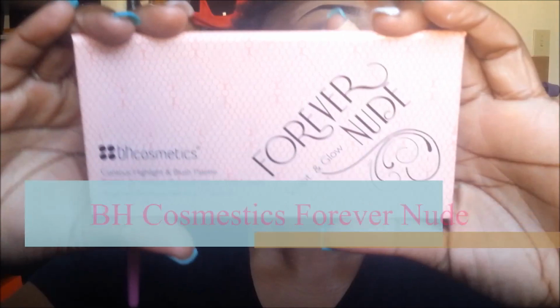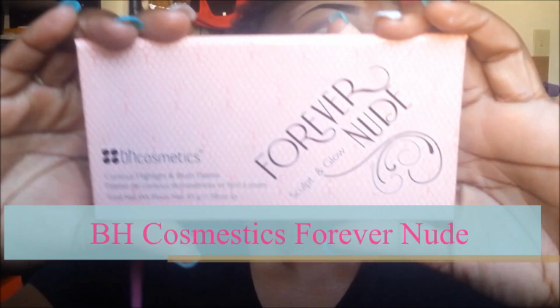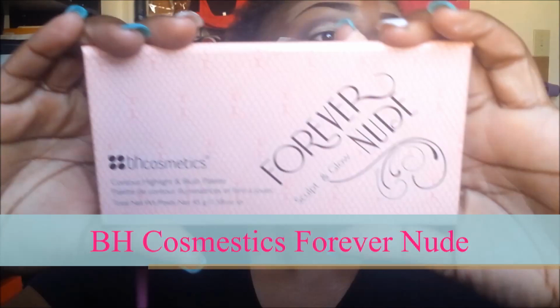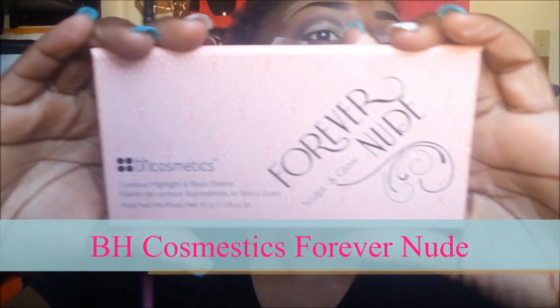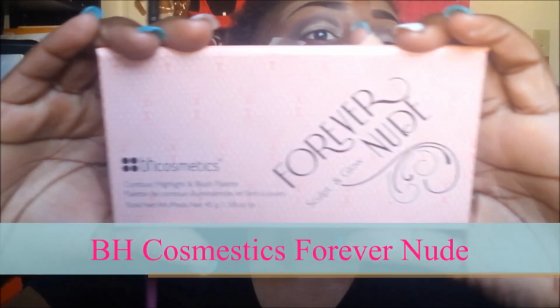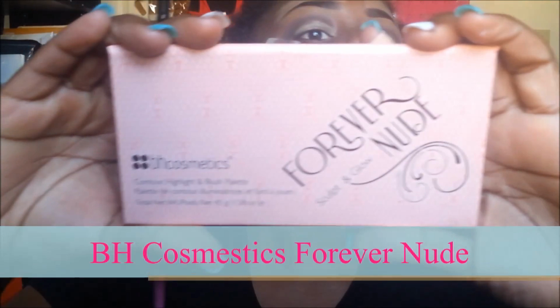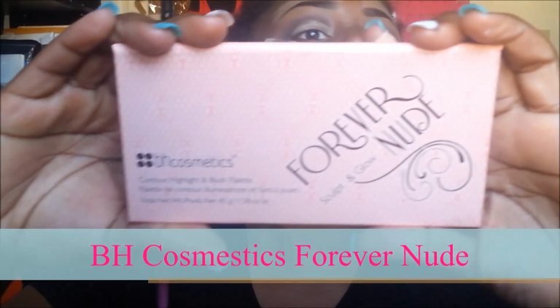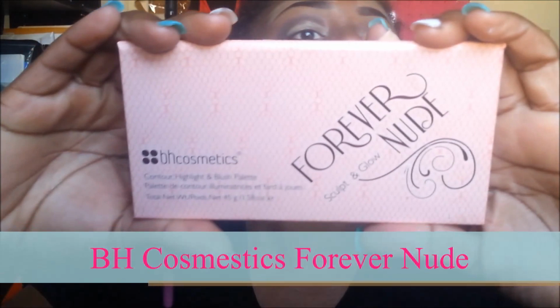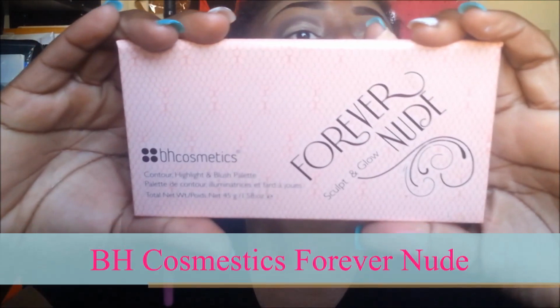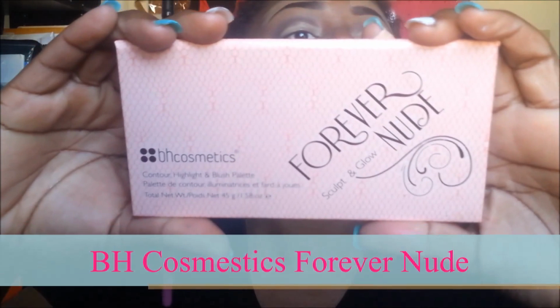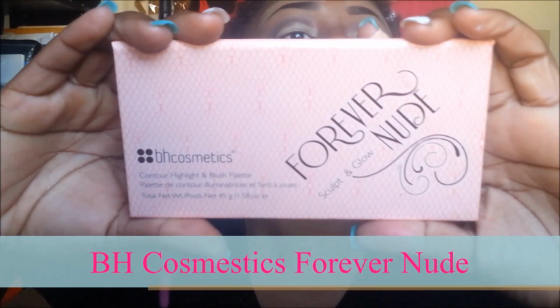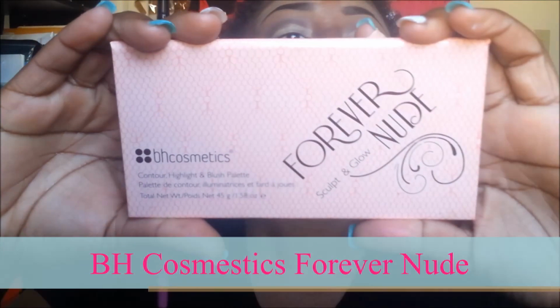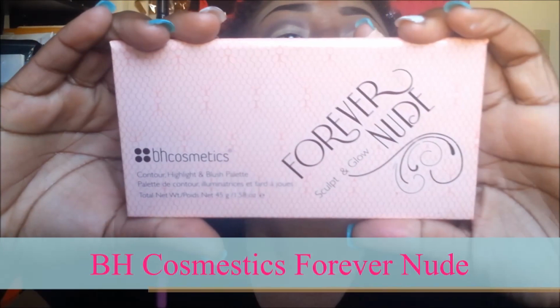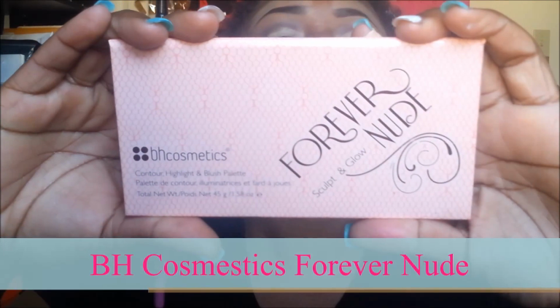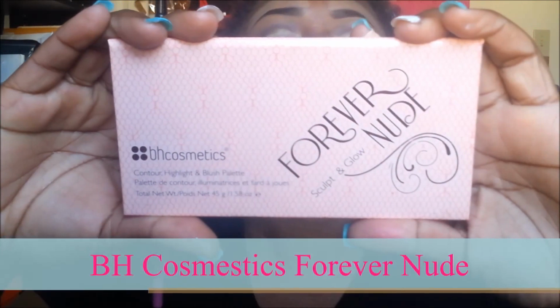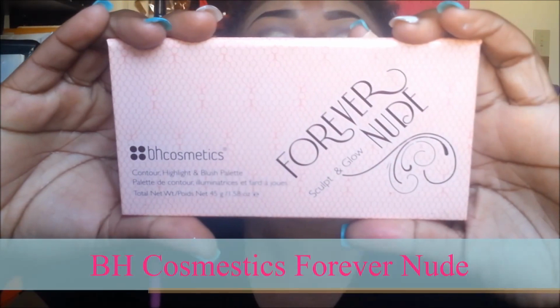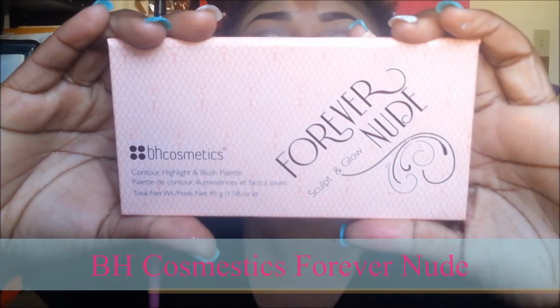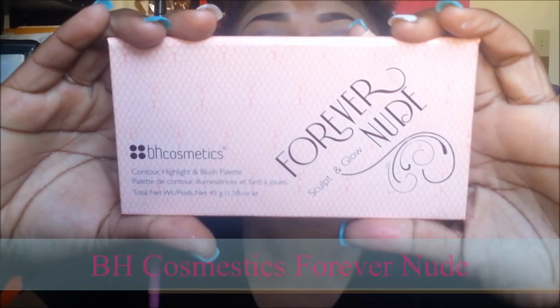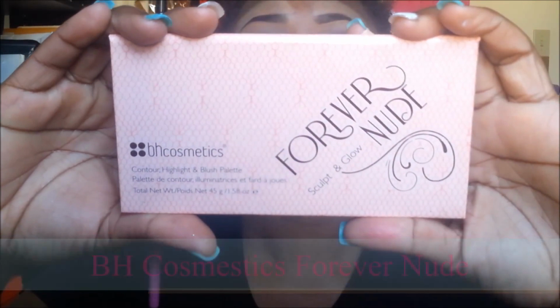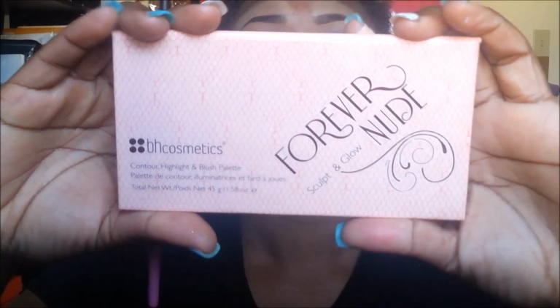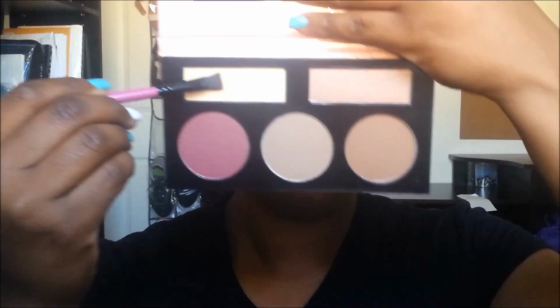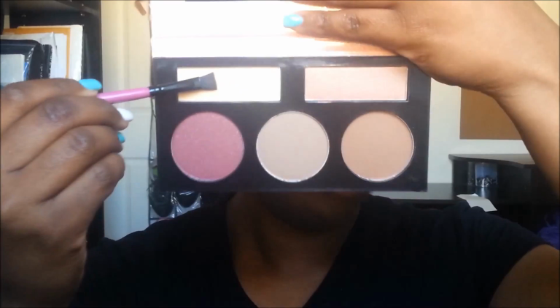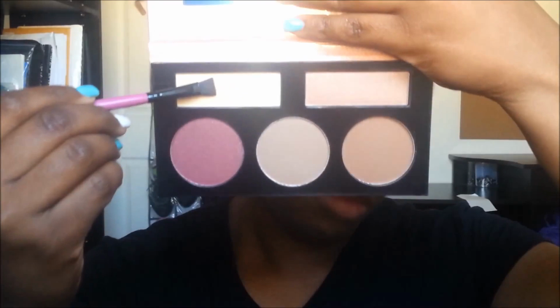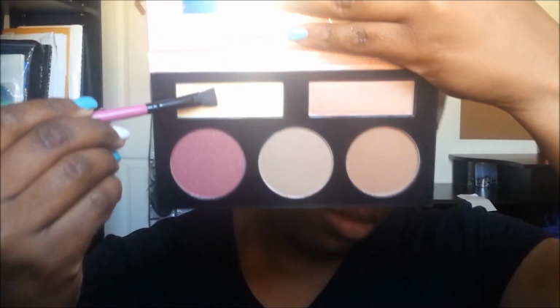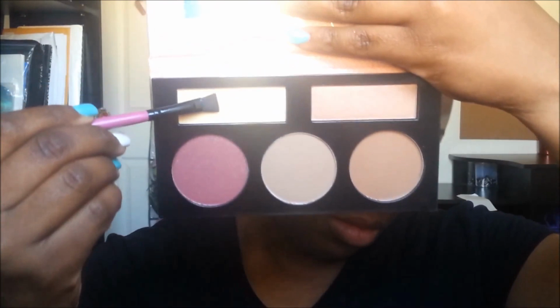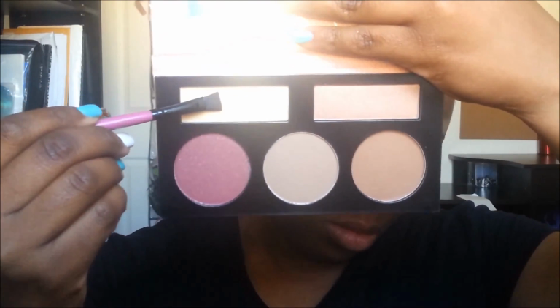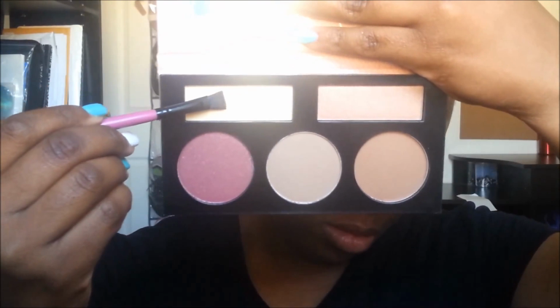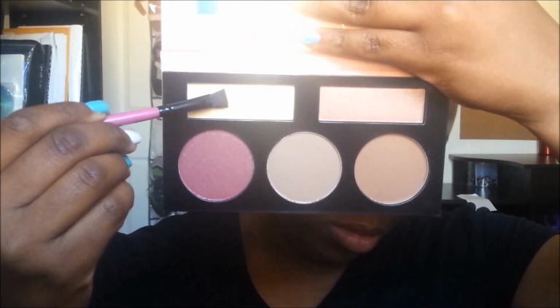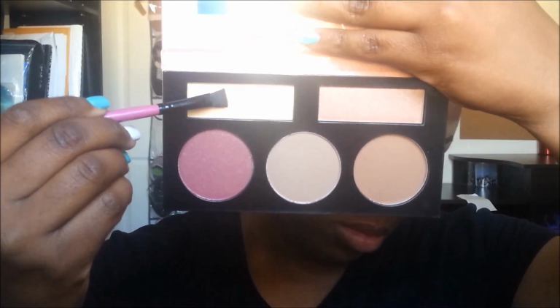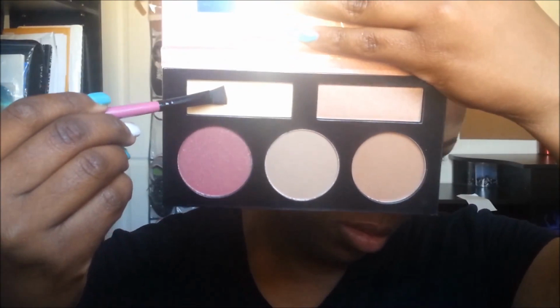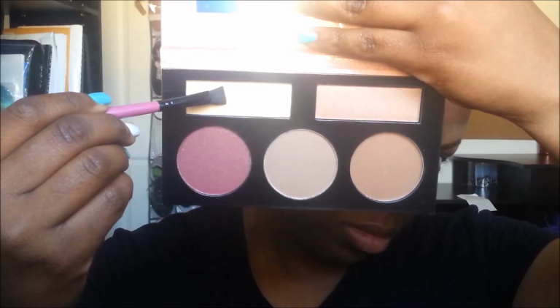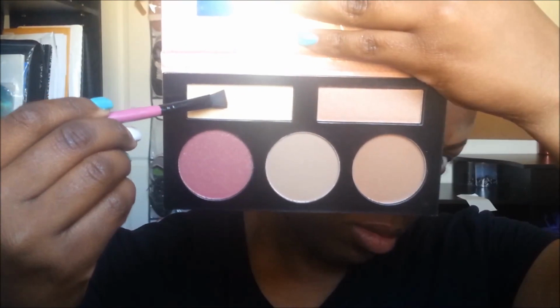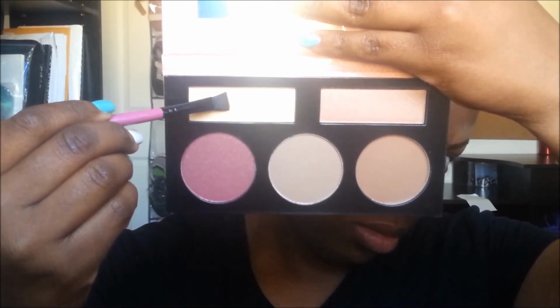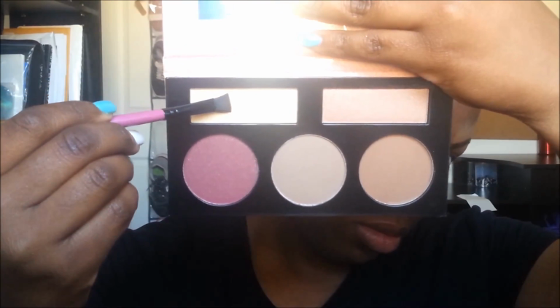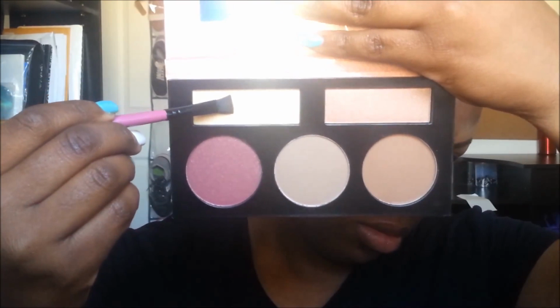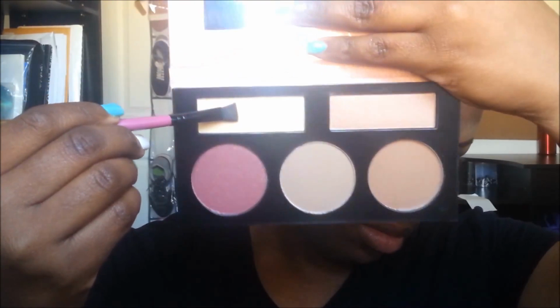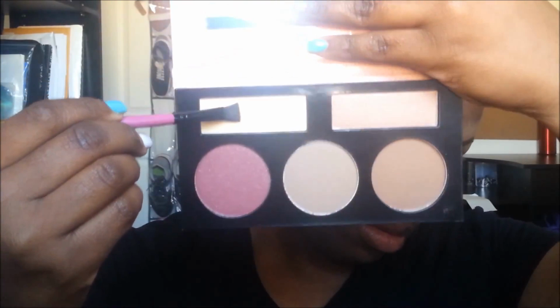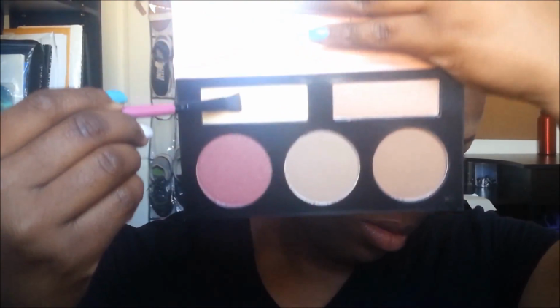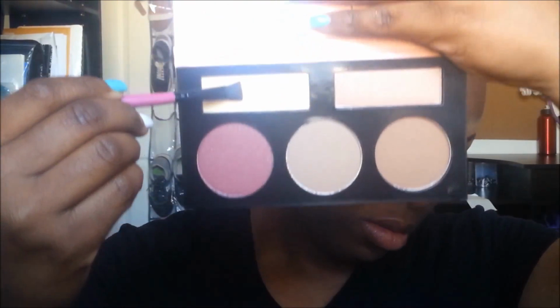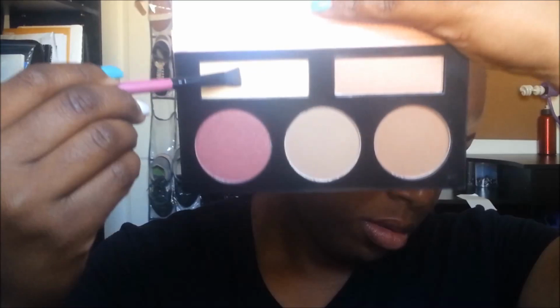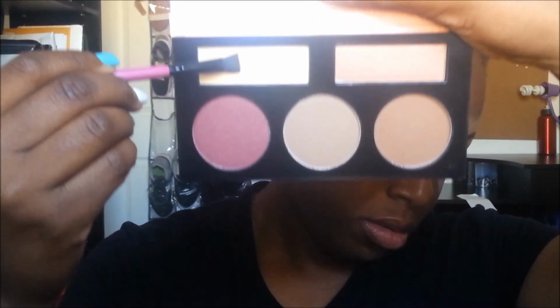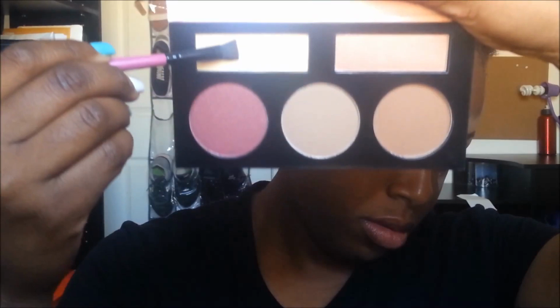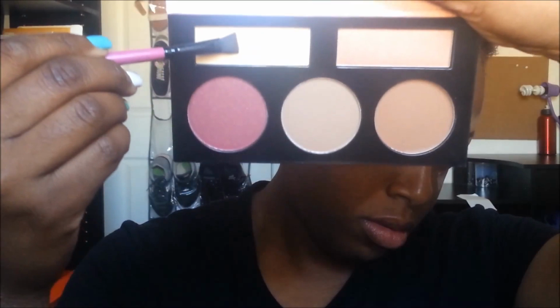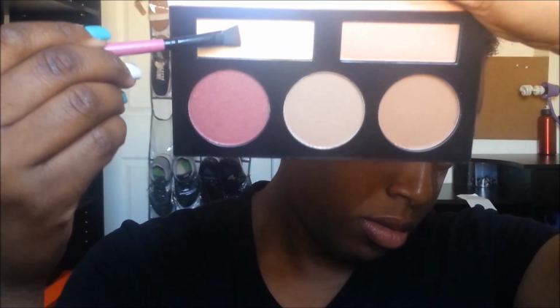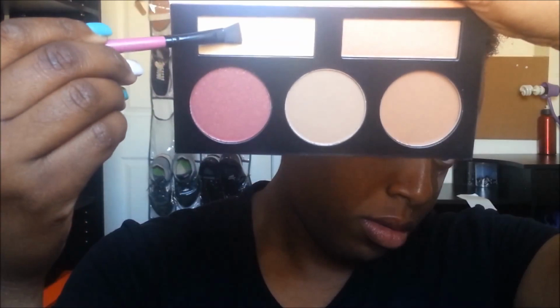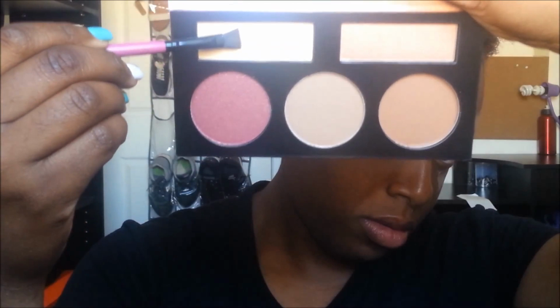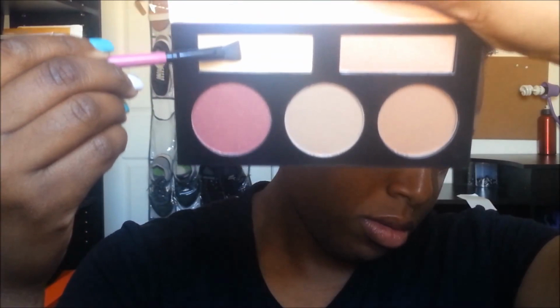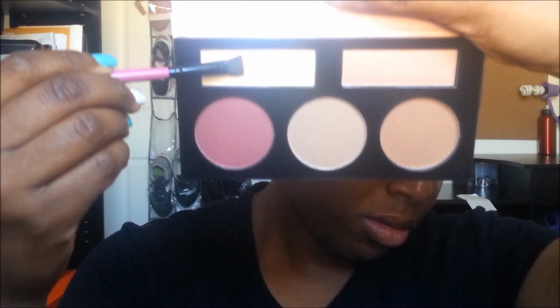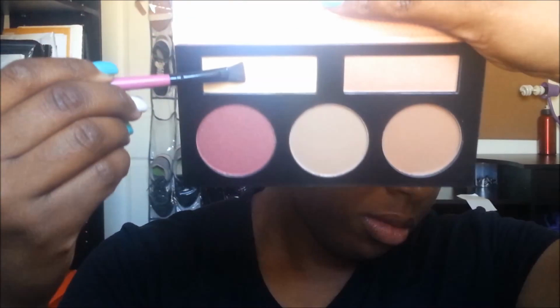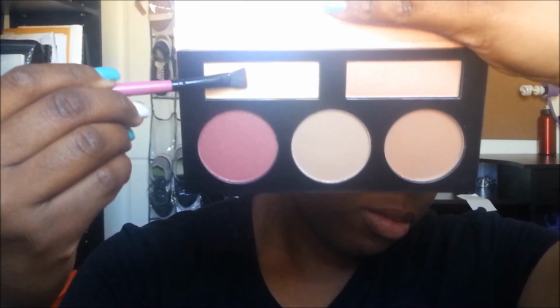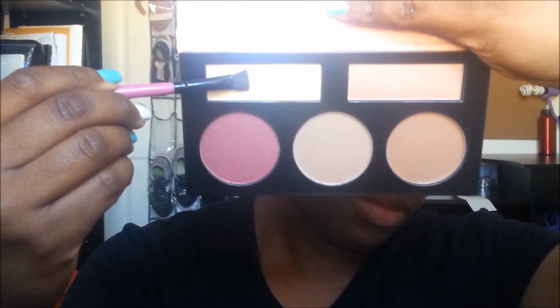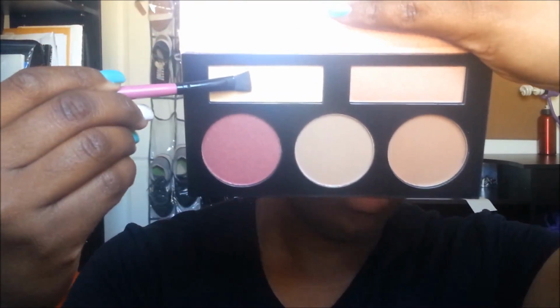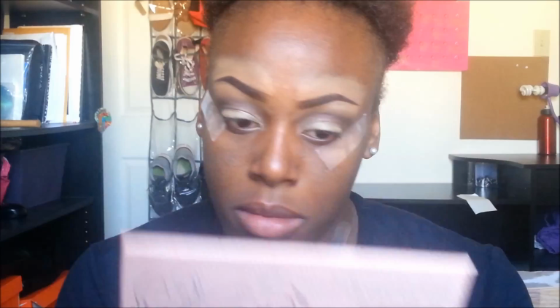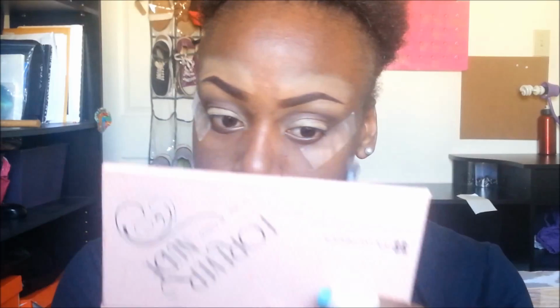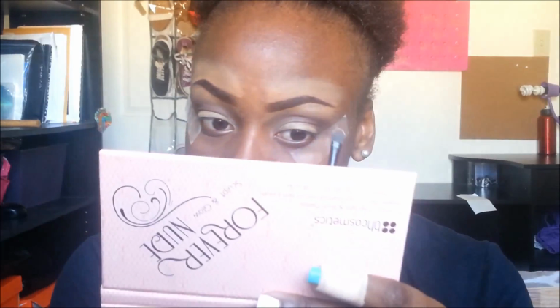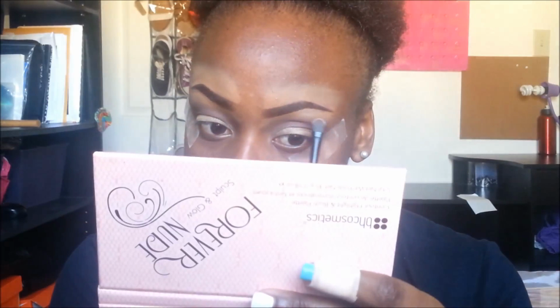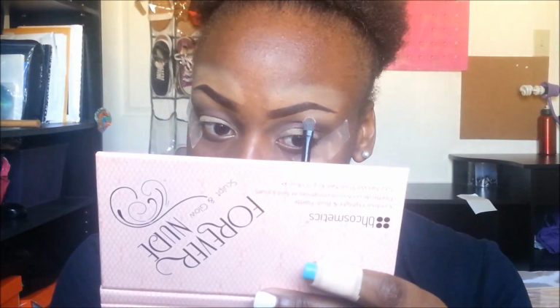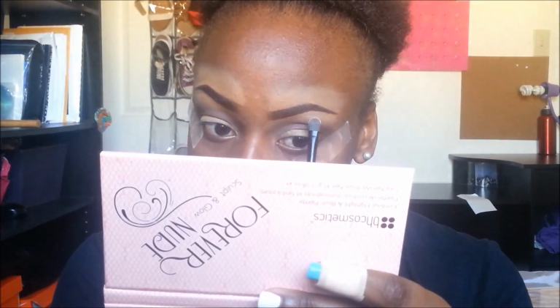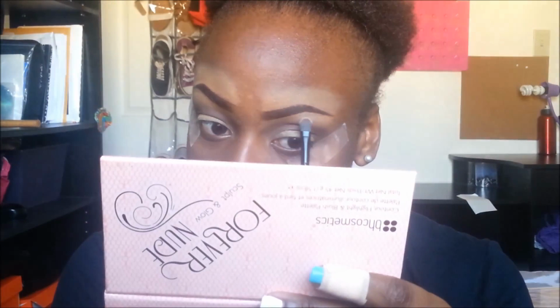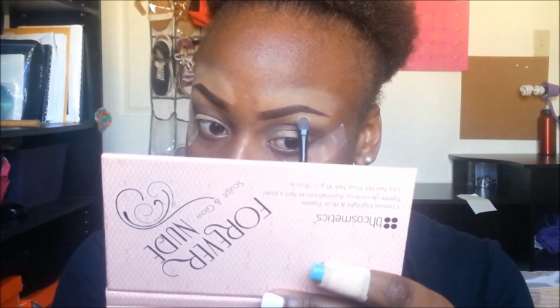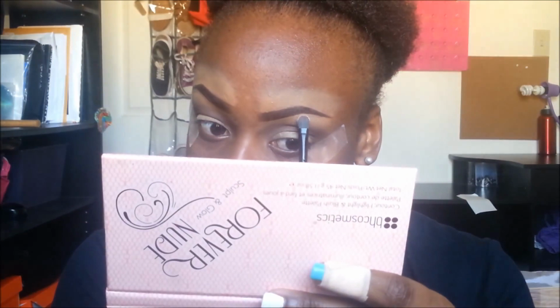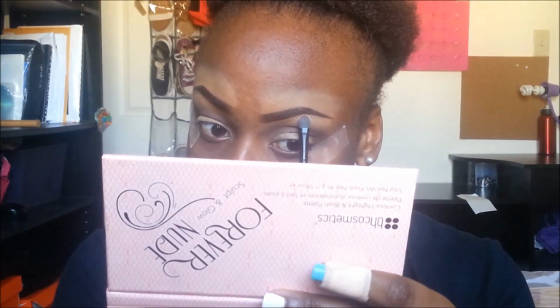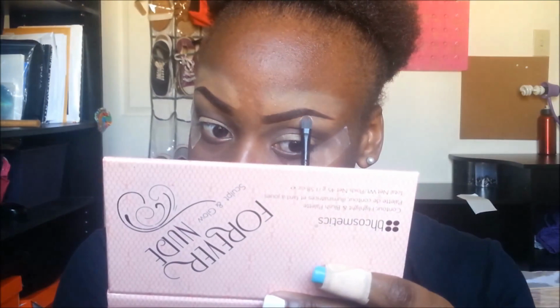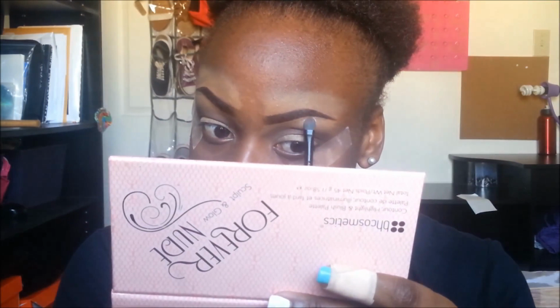Now from the BH Cosmetics Forever Nude Kit, I'm taking that highlight color and I'm going to highlight my brows.